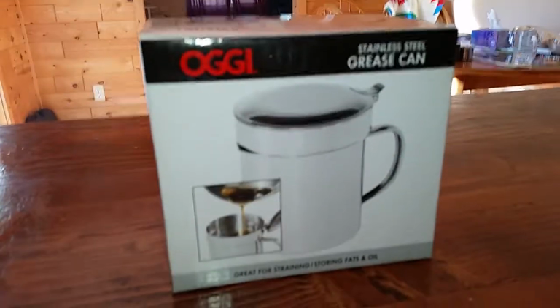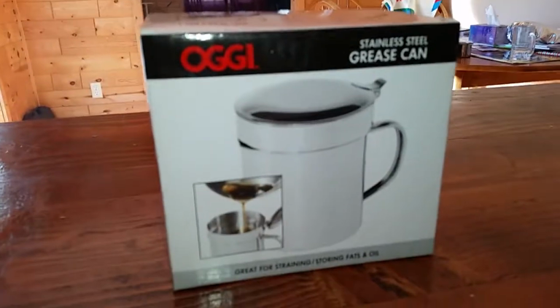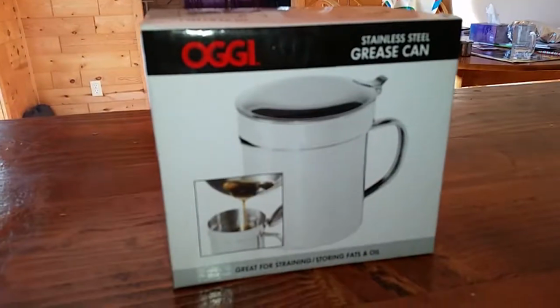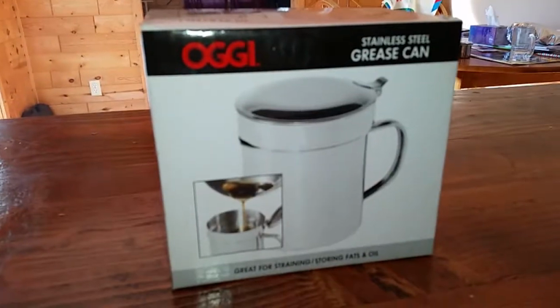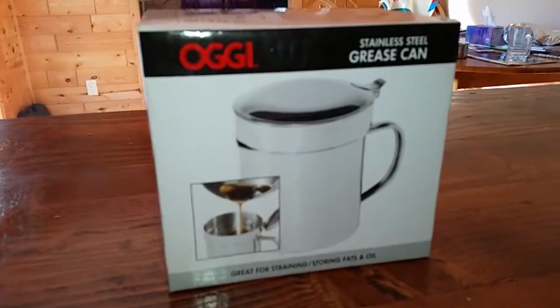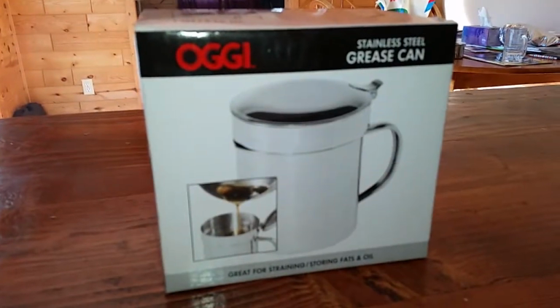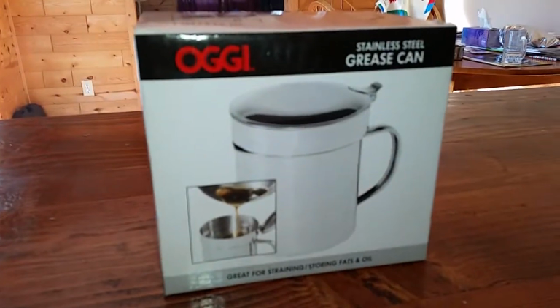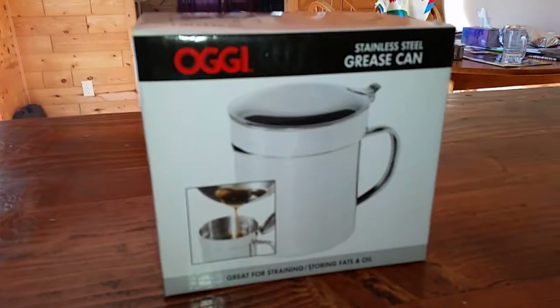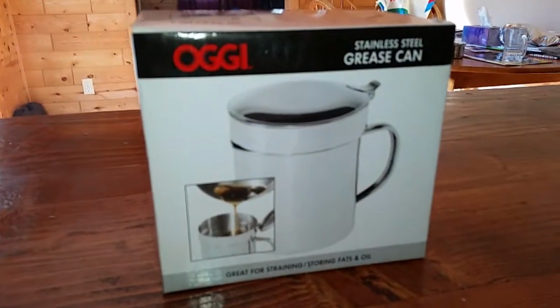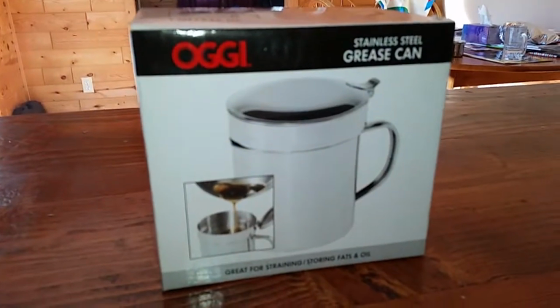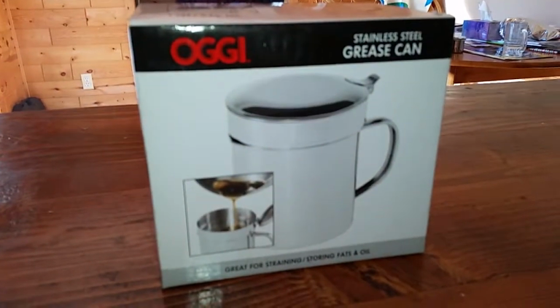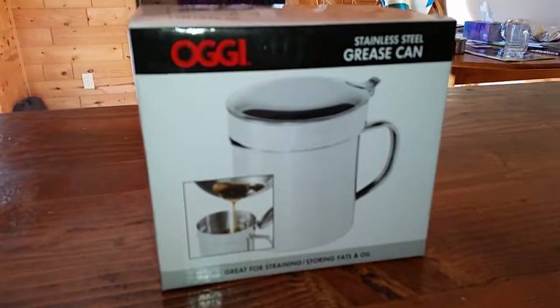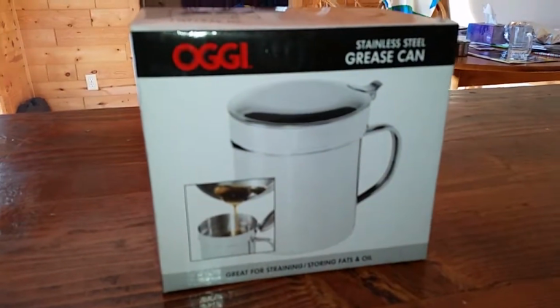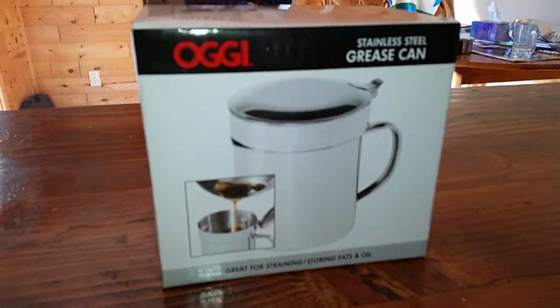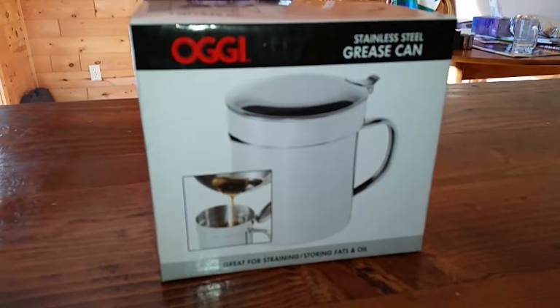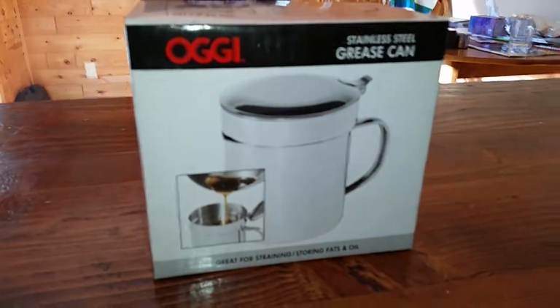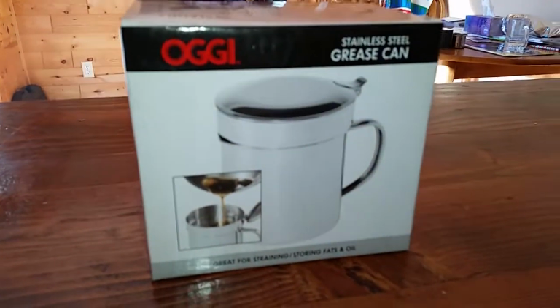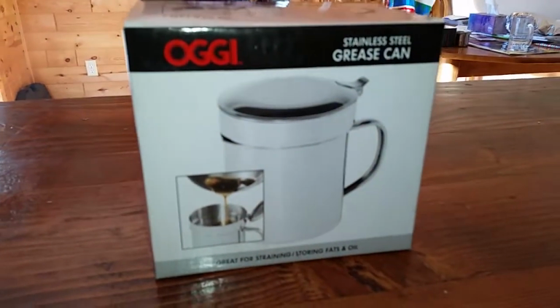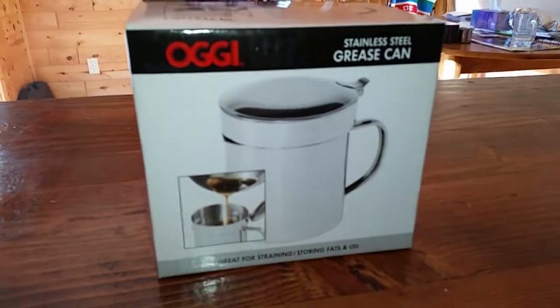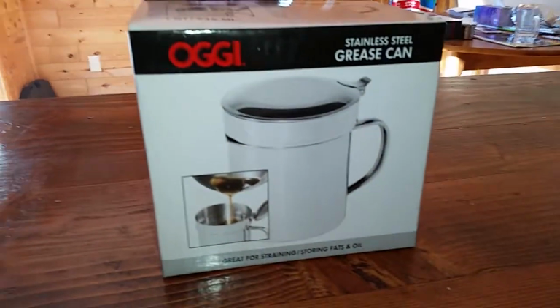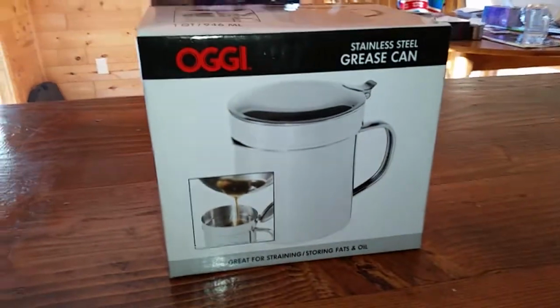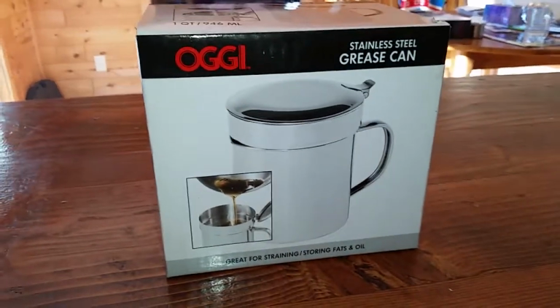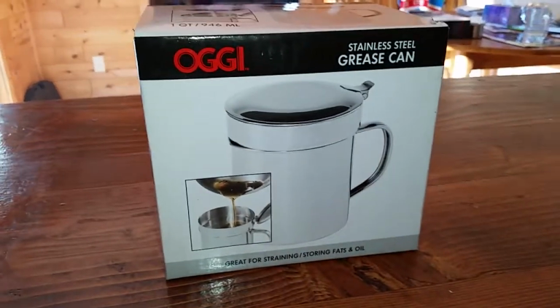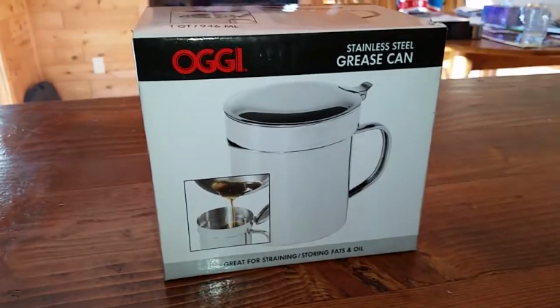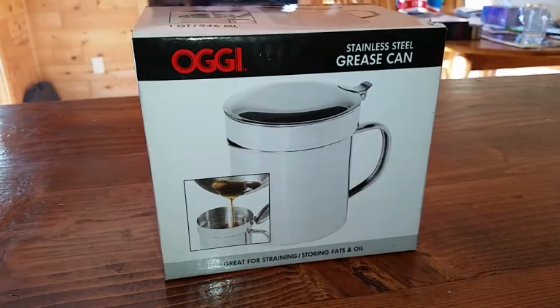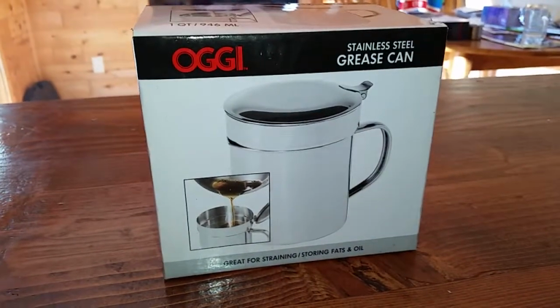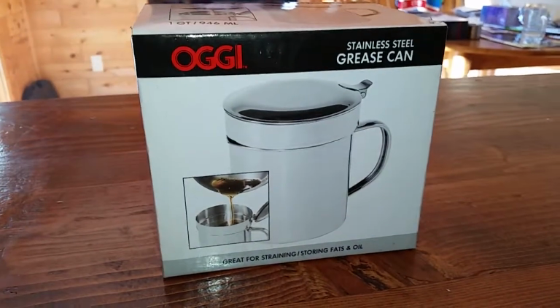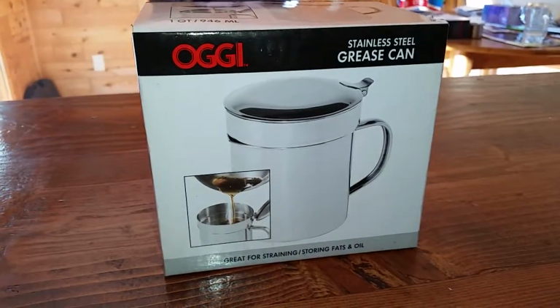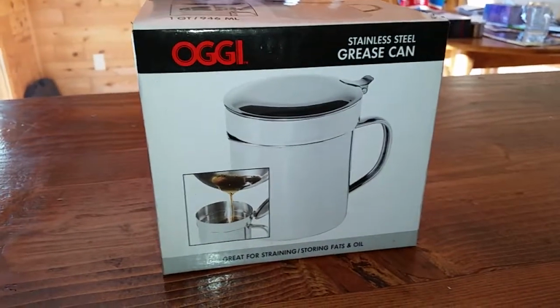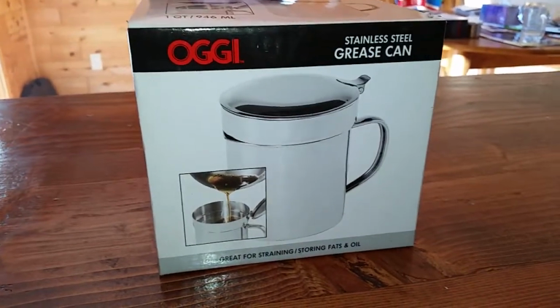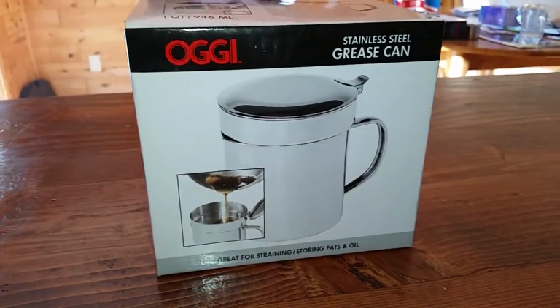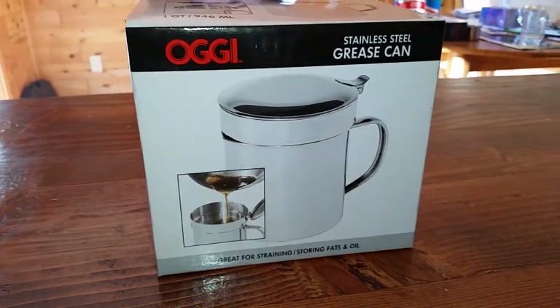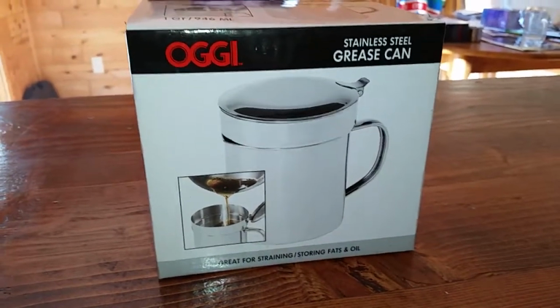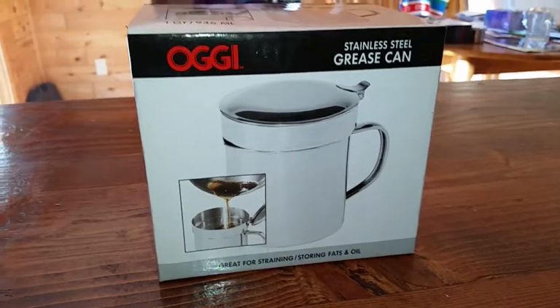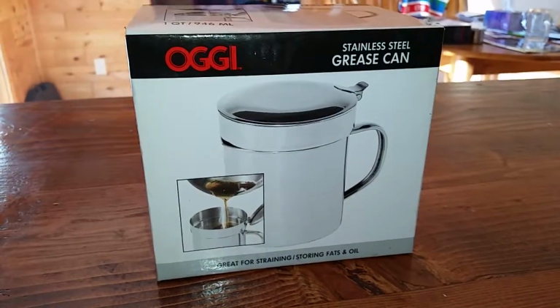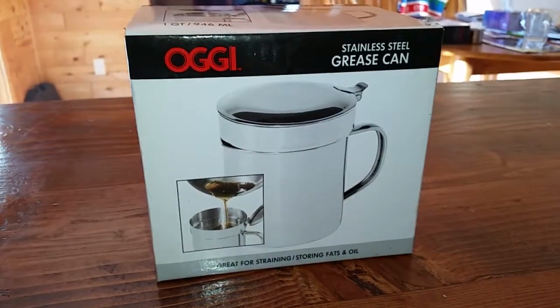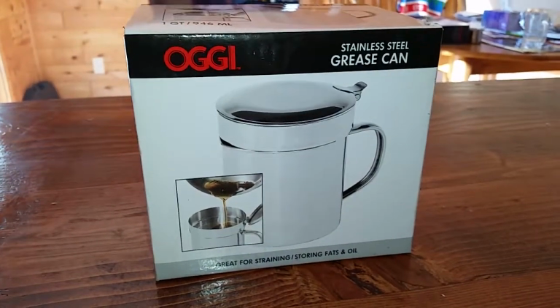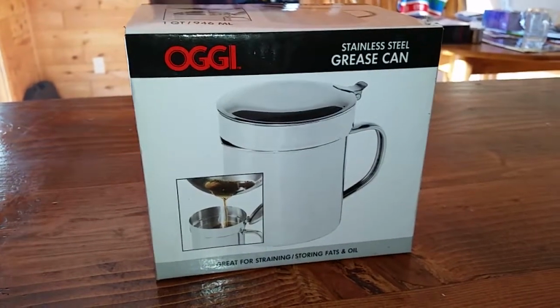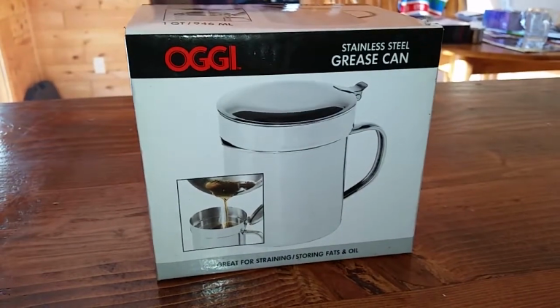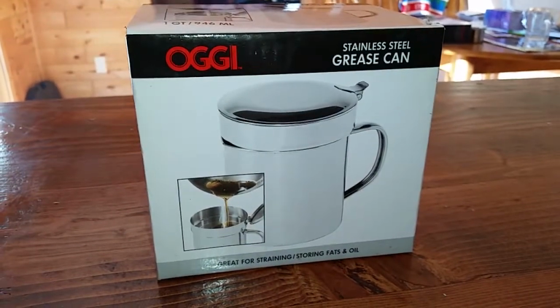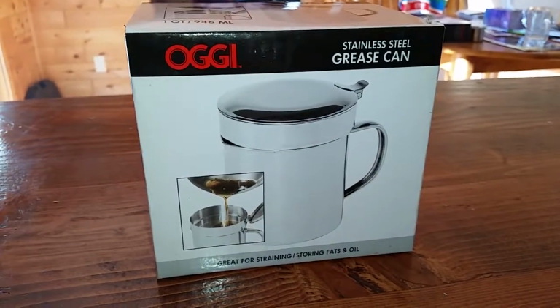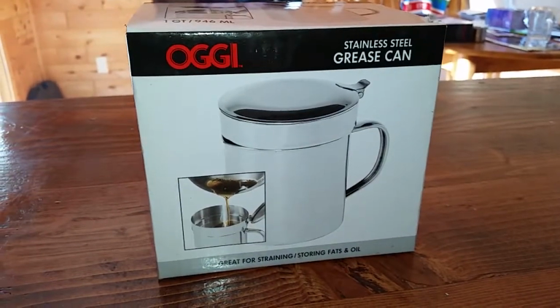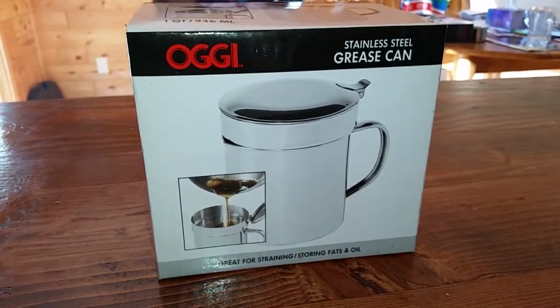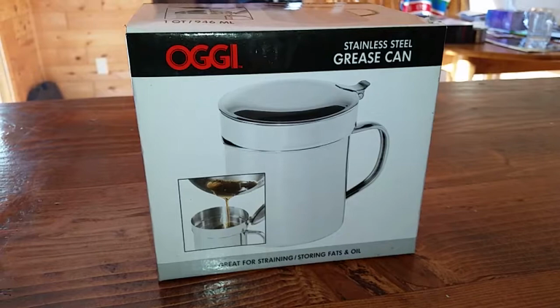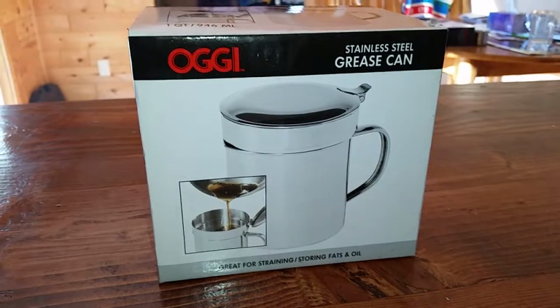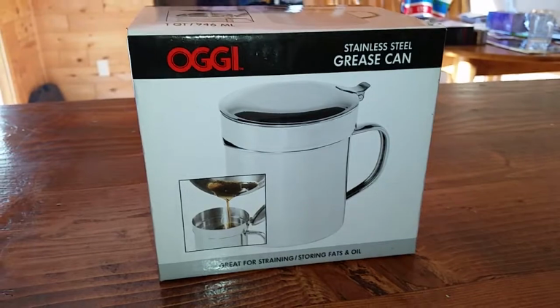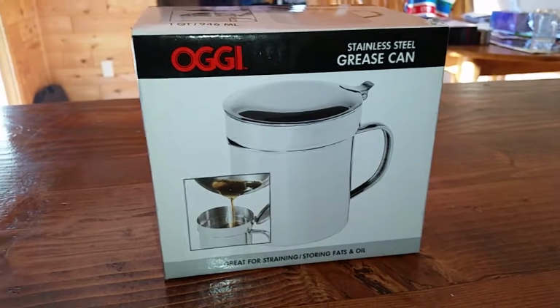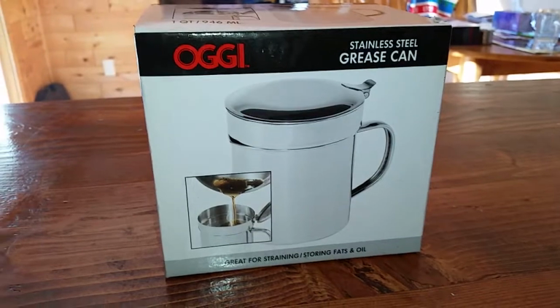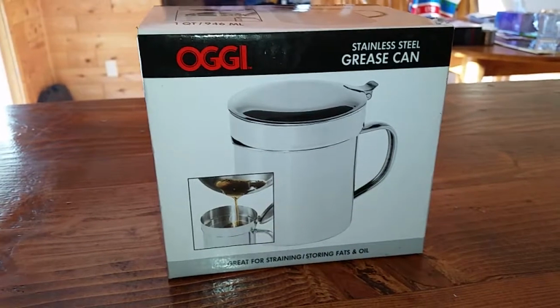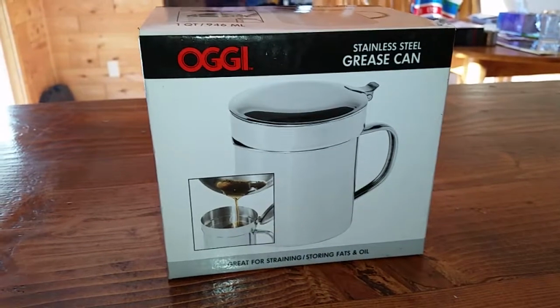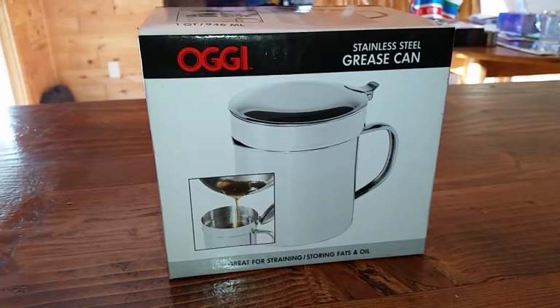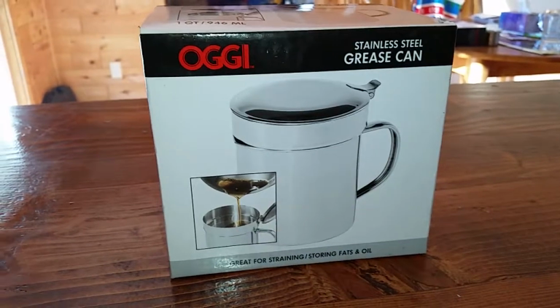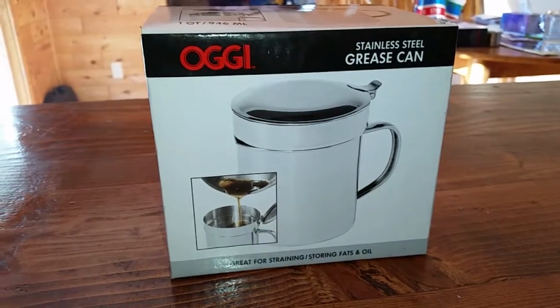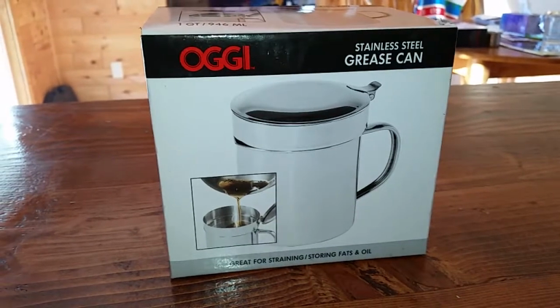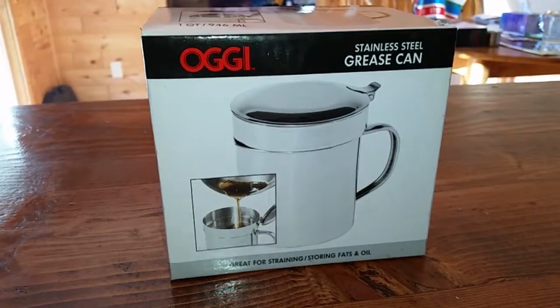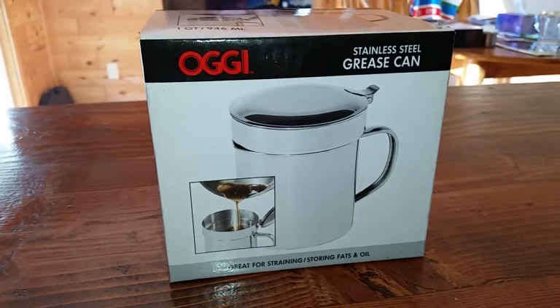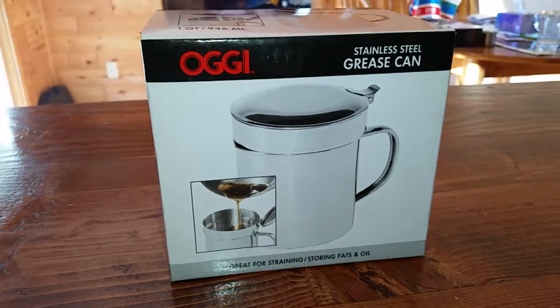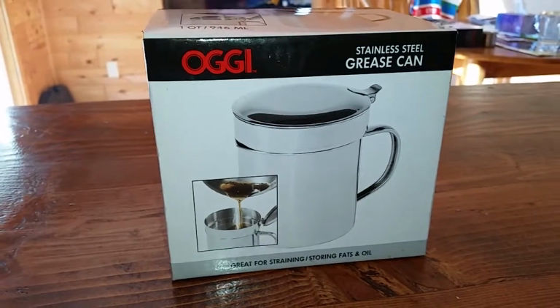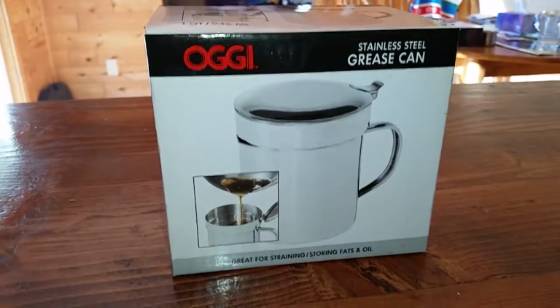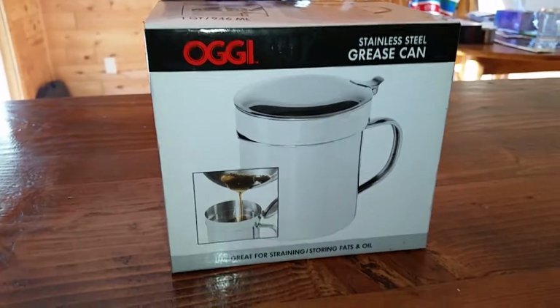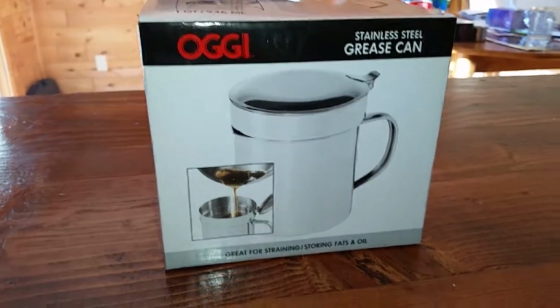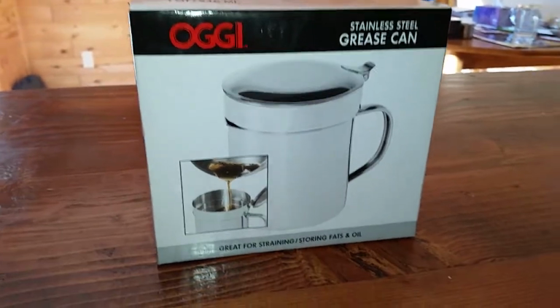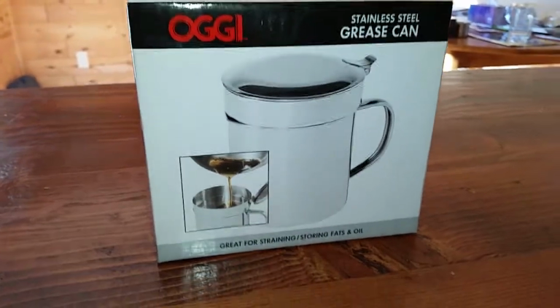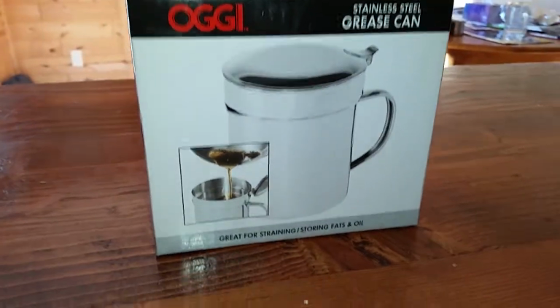Alright, we are going to be unboxing the OGGI Stainless Steel Grease Can.